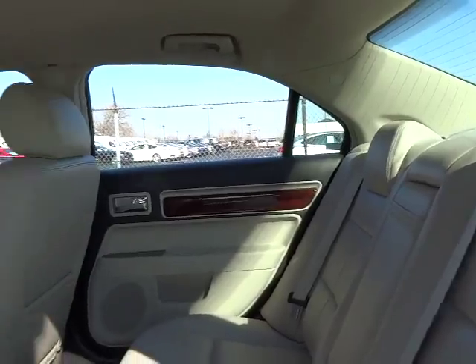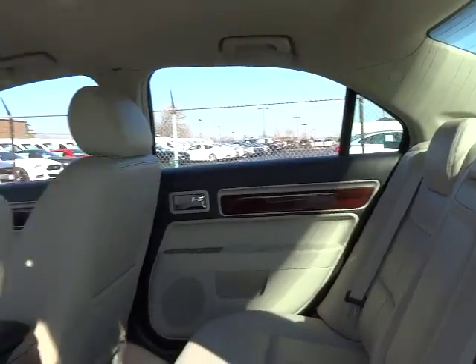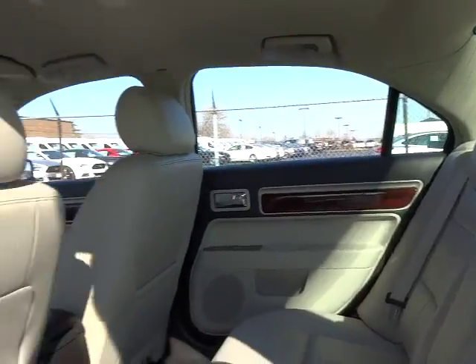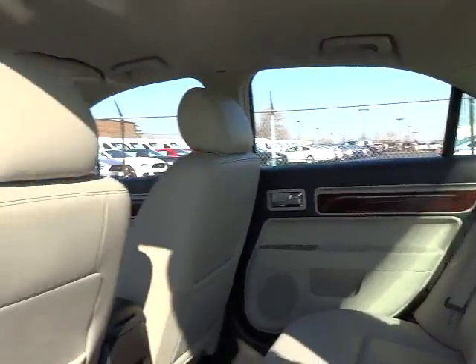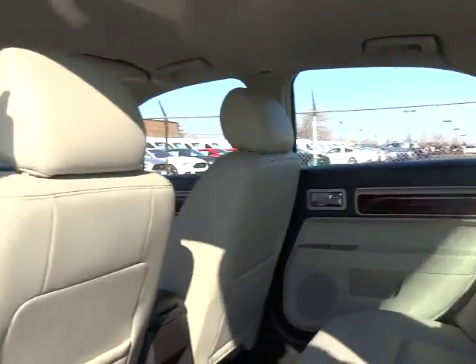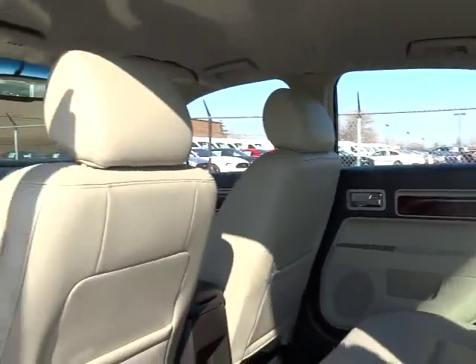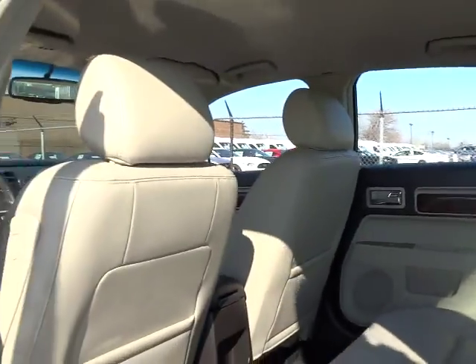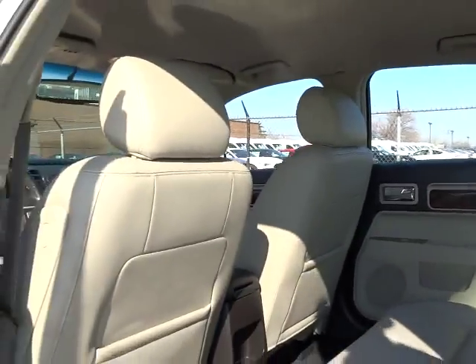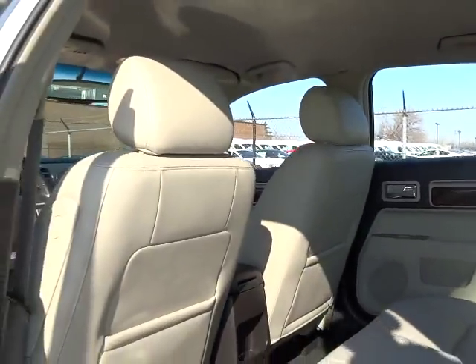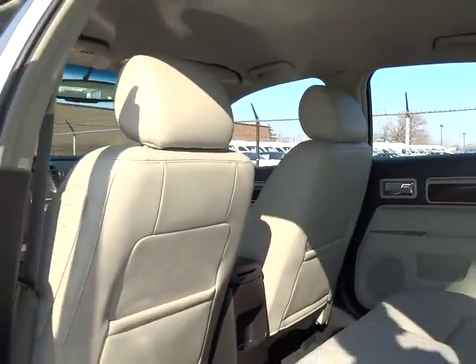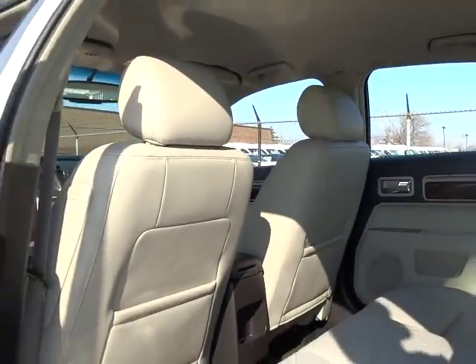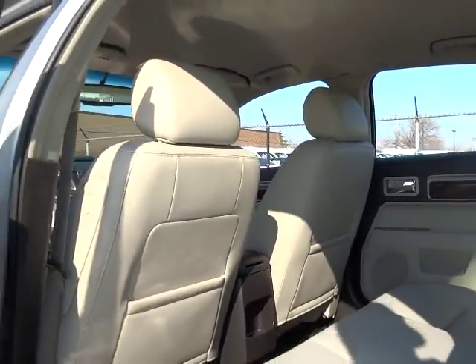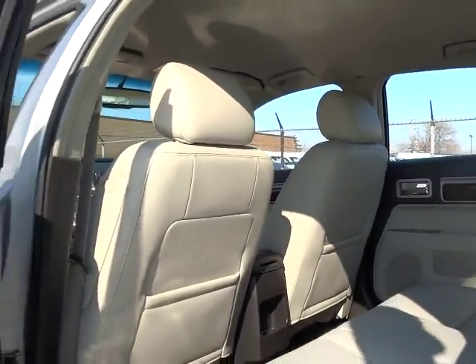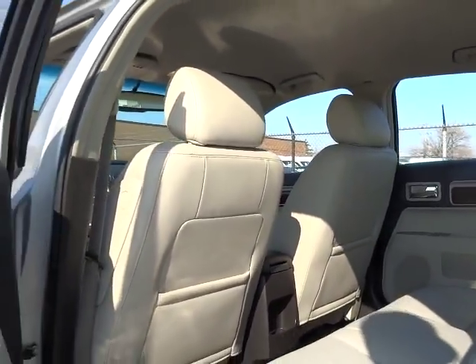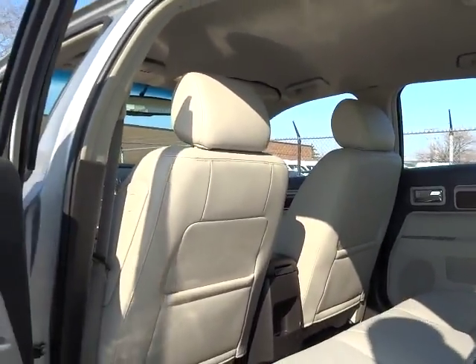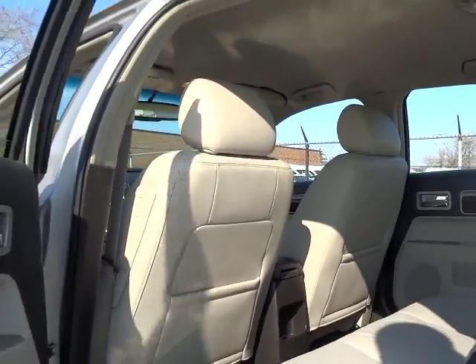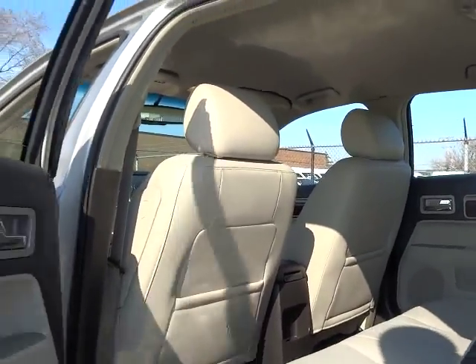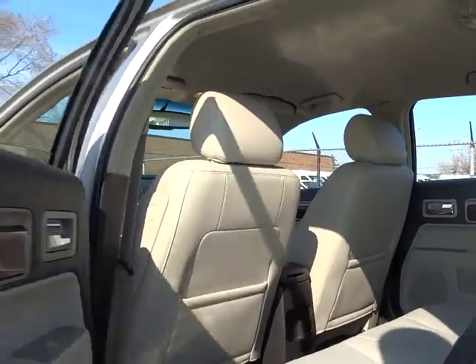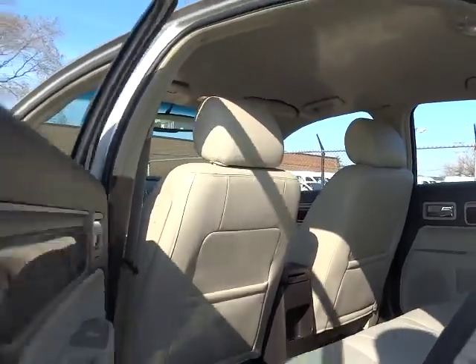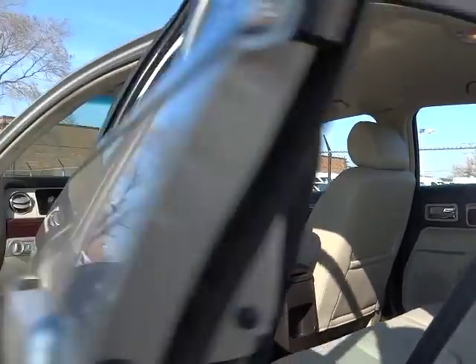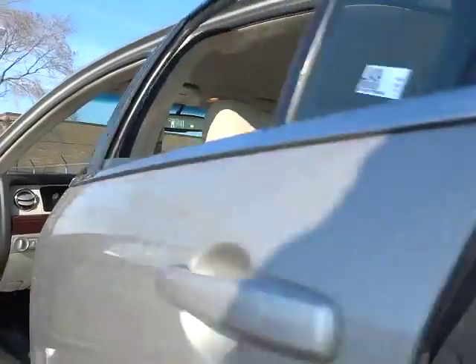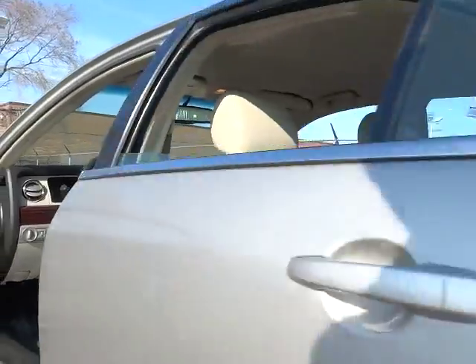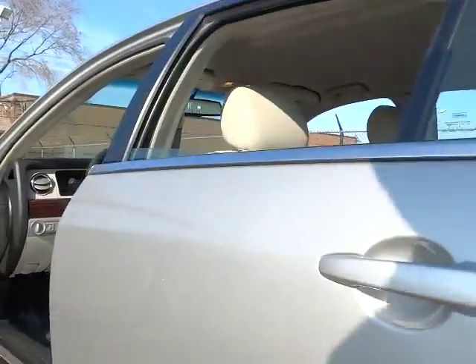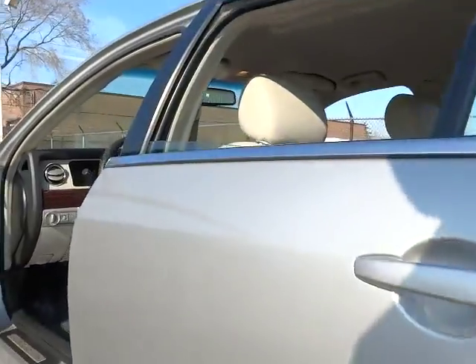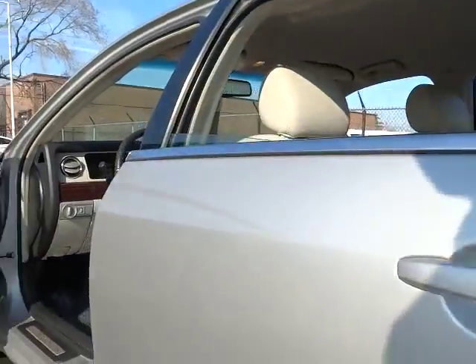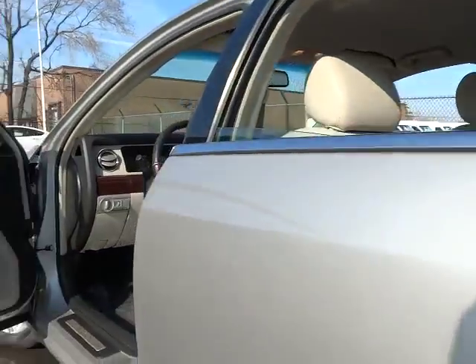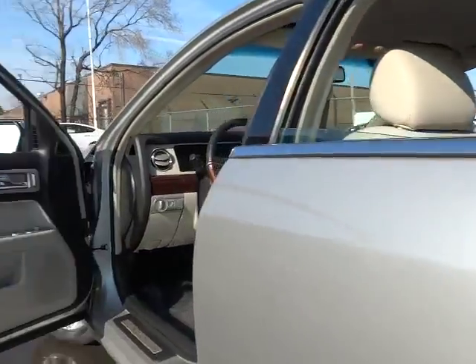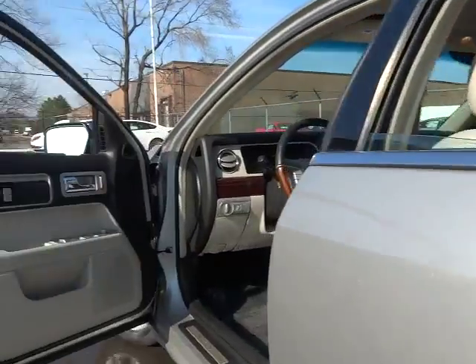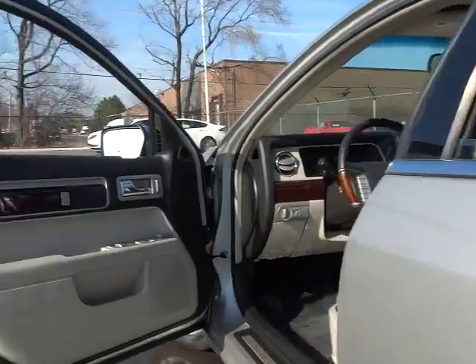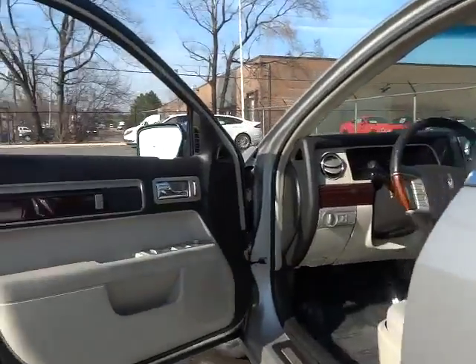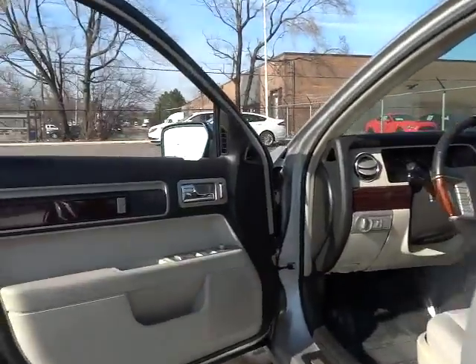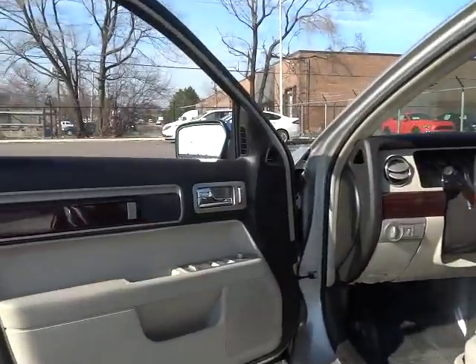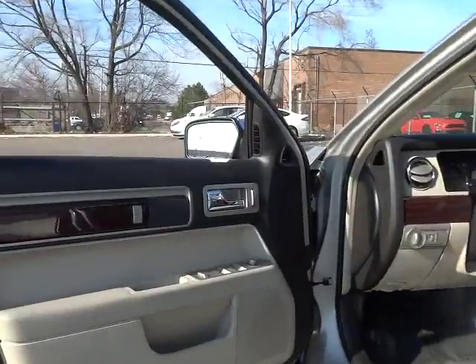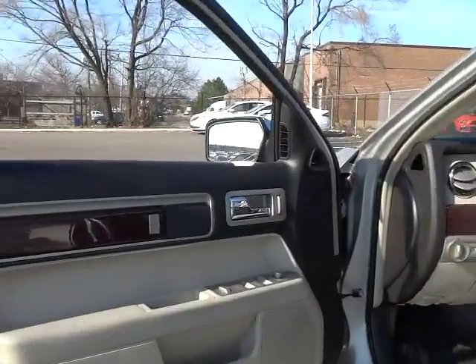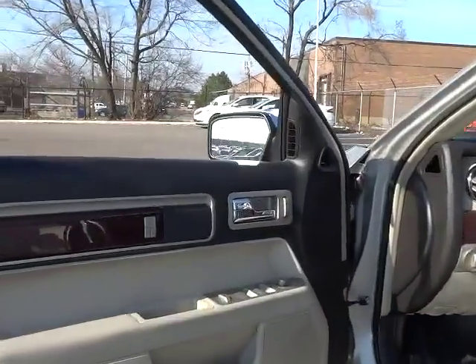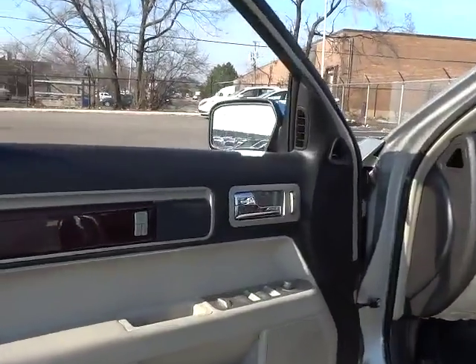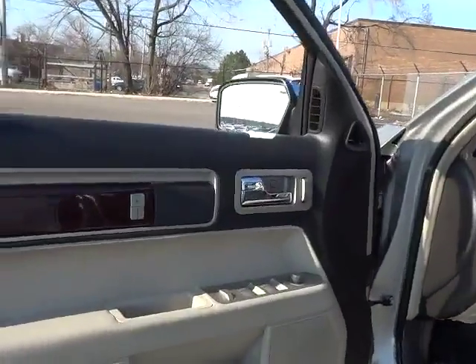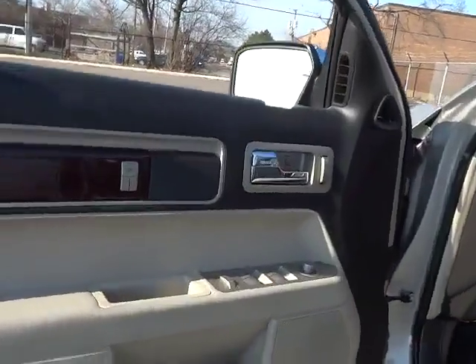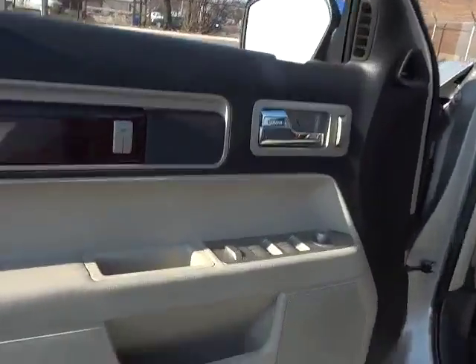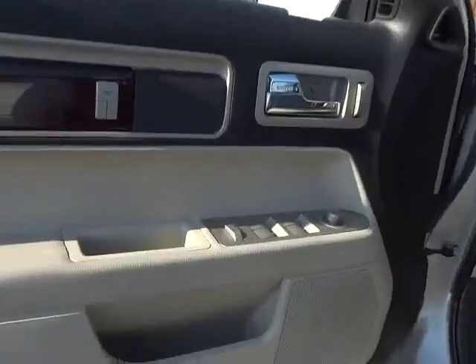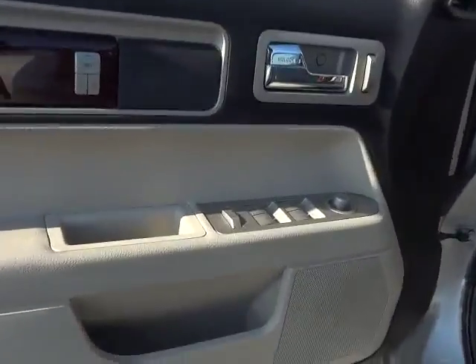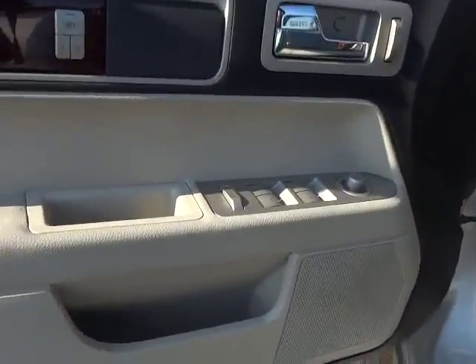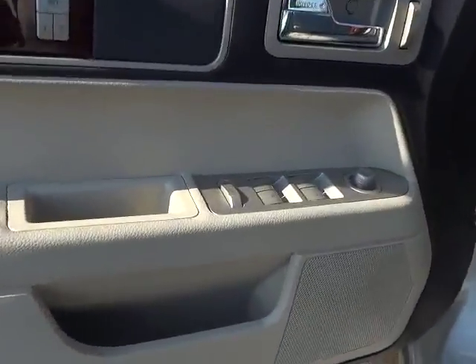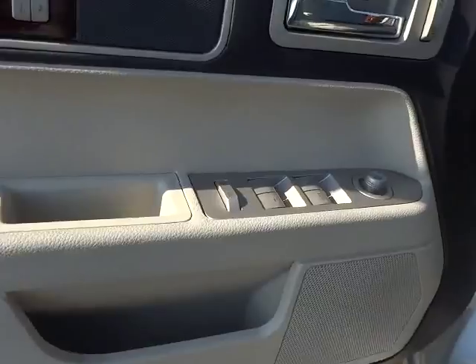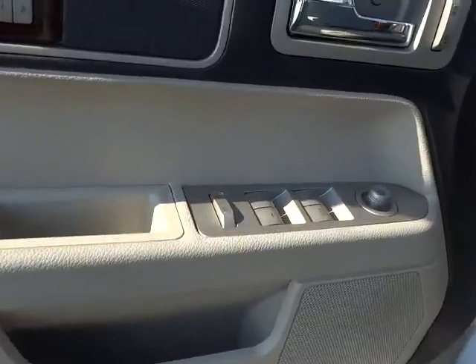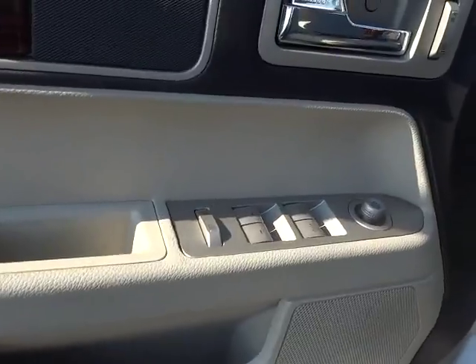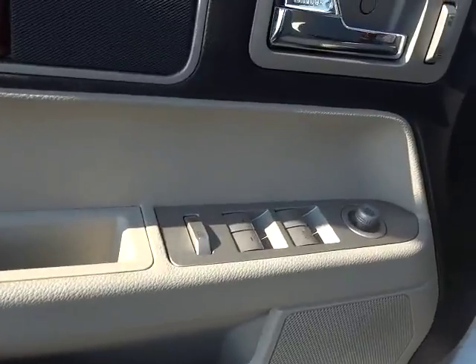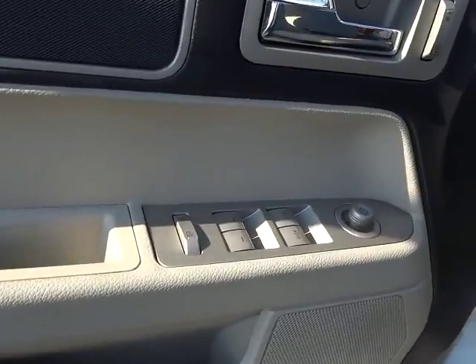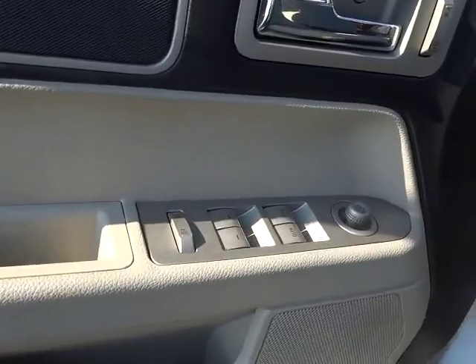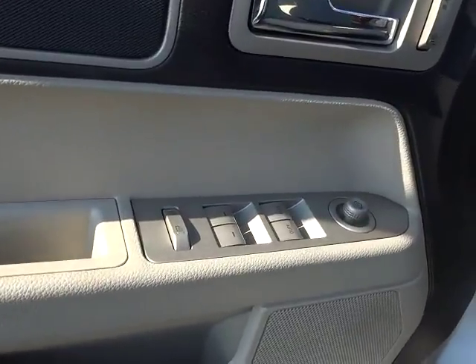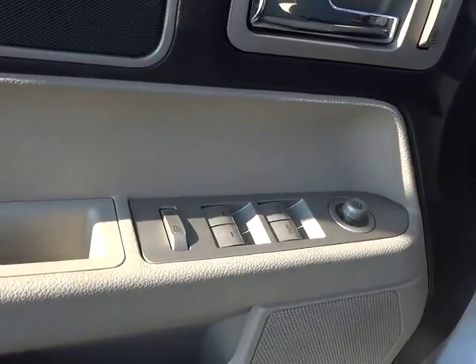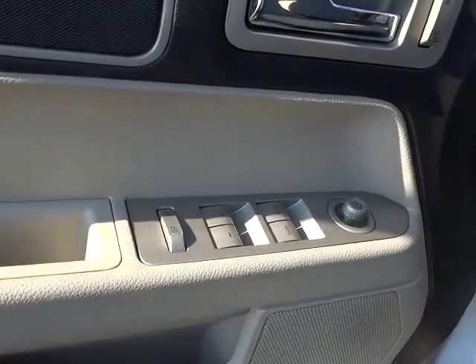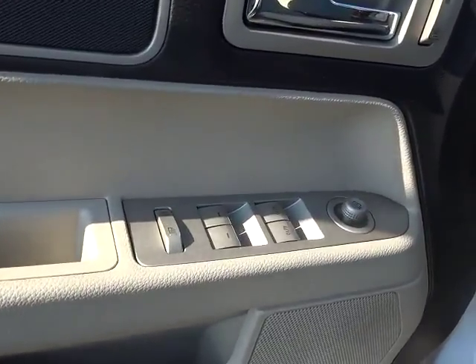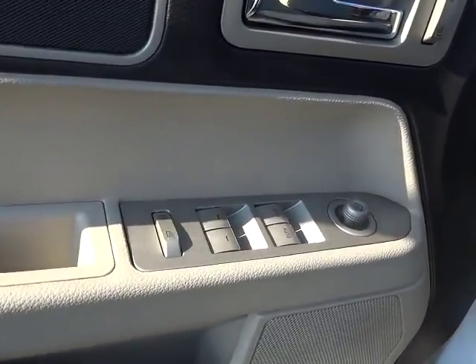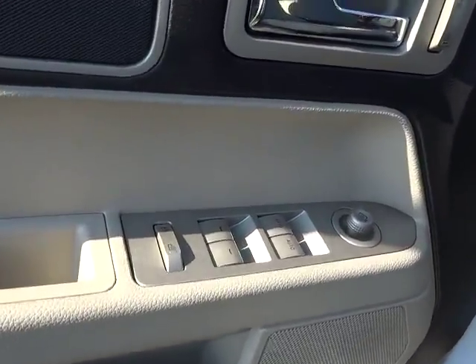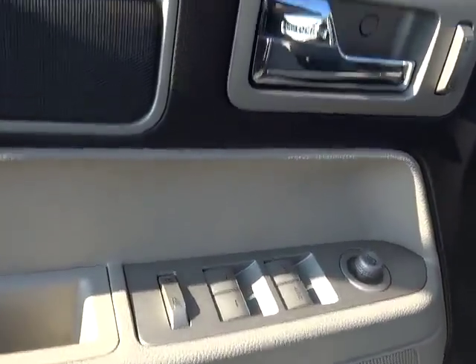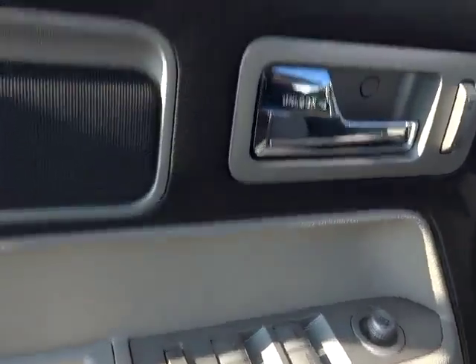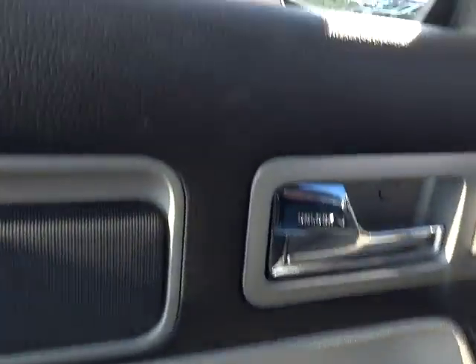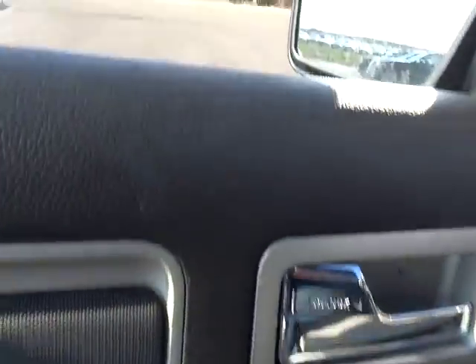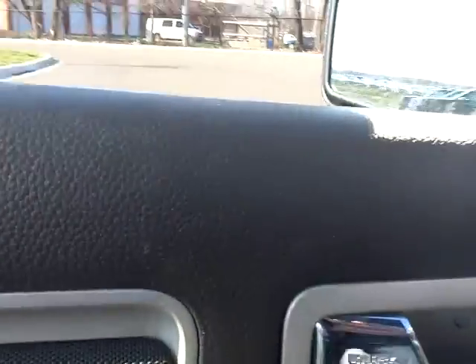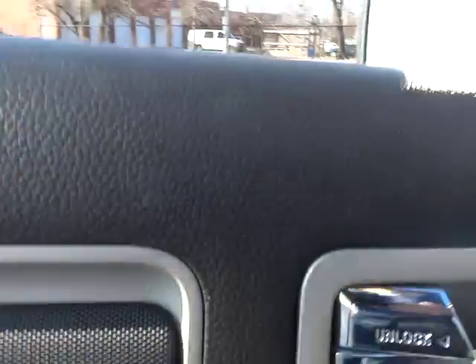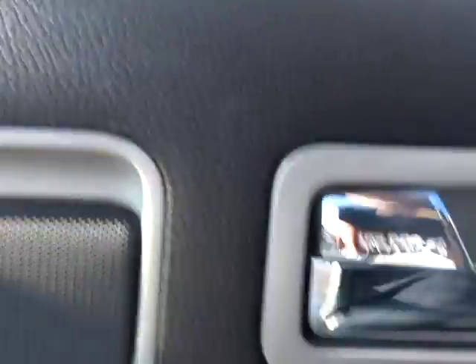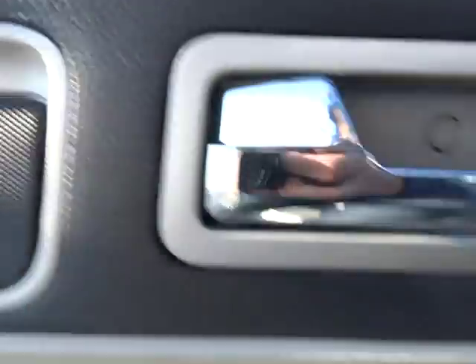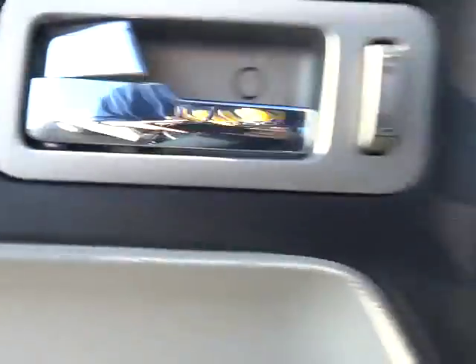Power windows, trip computer, security system, remote keyless entry, tachometer. Come see the car for yourself.